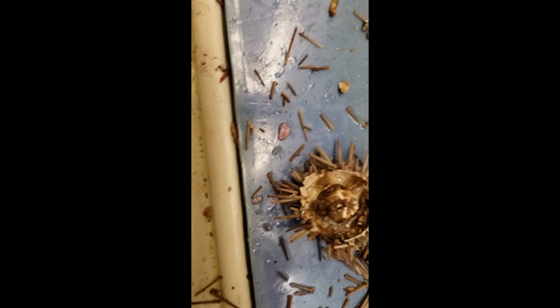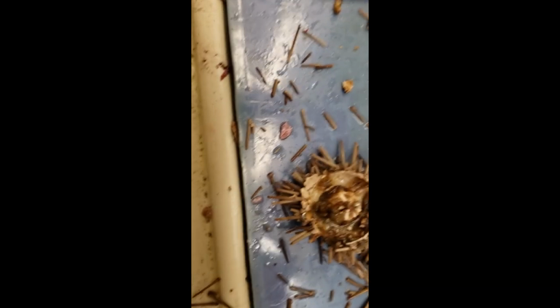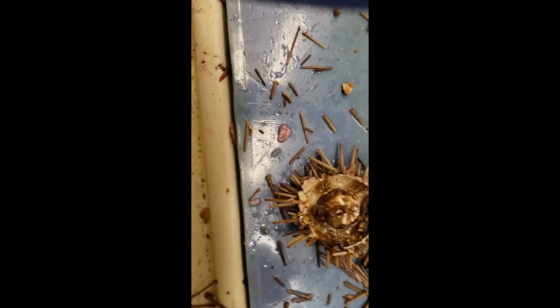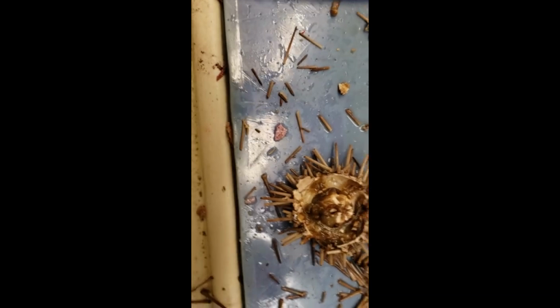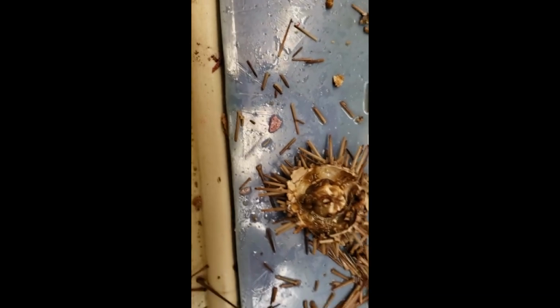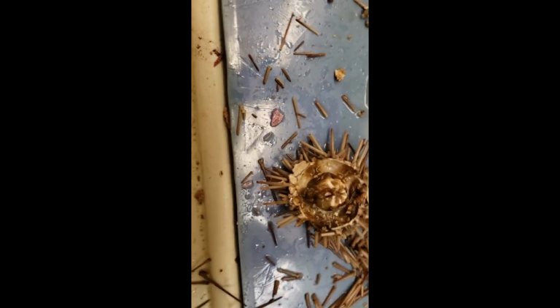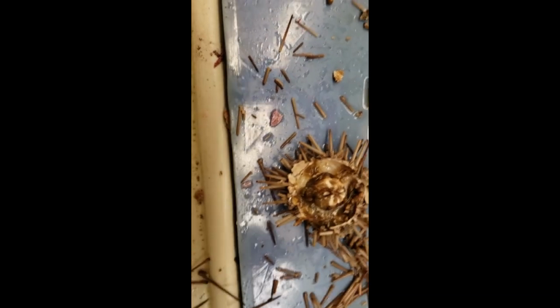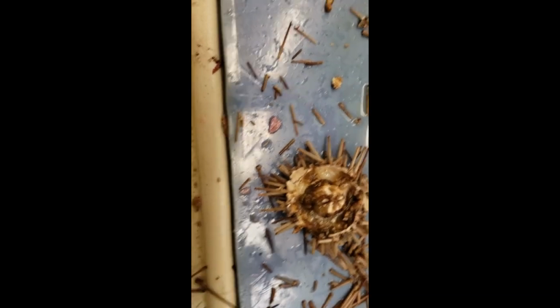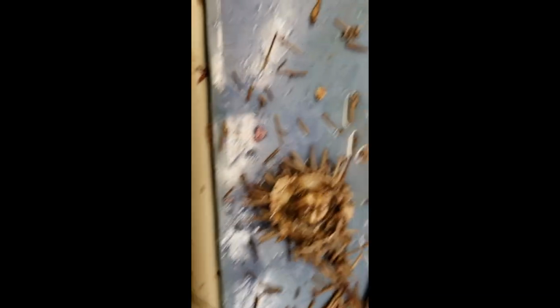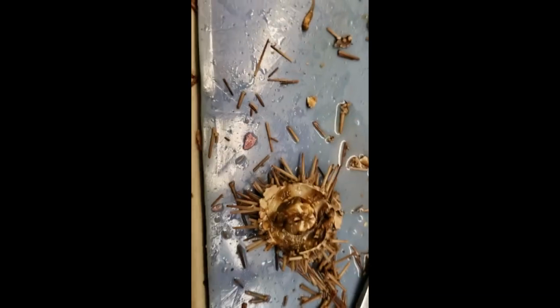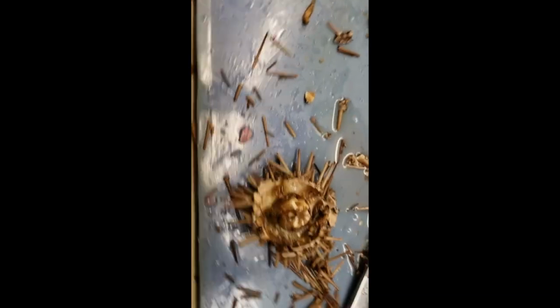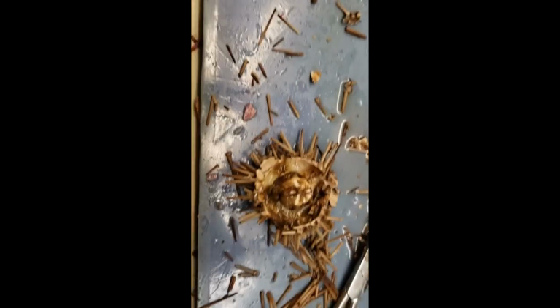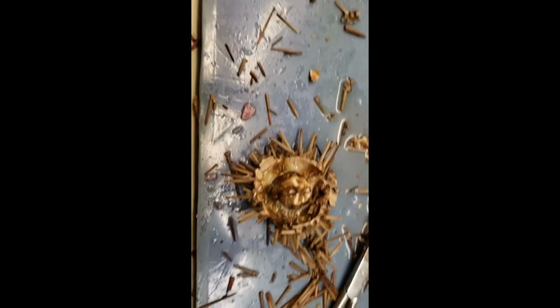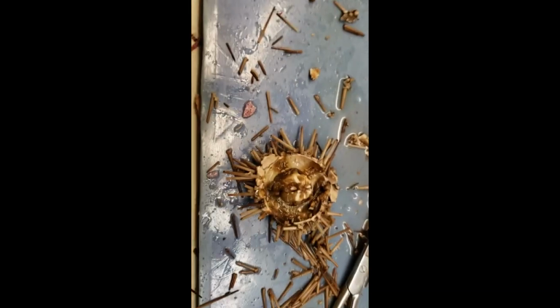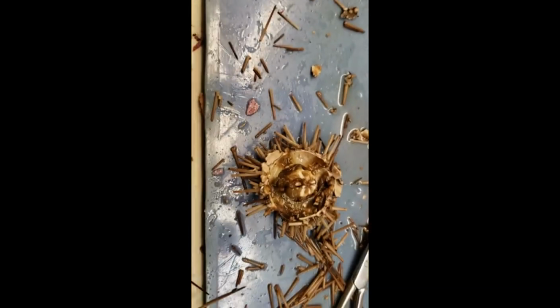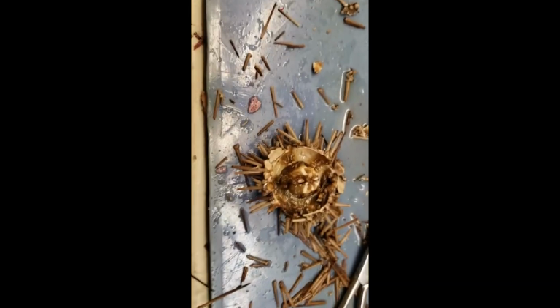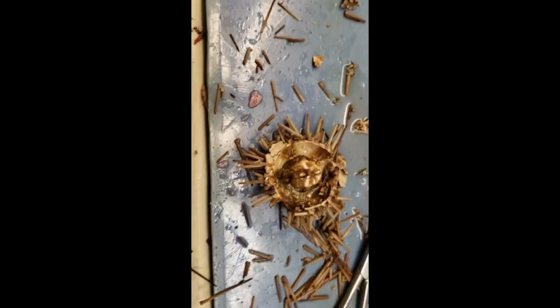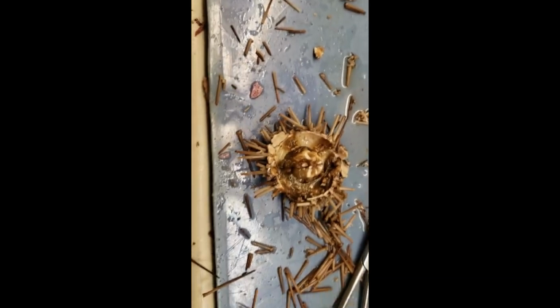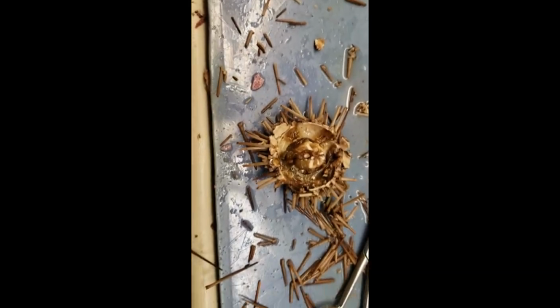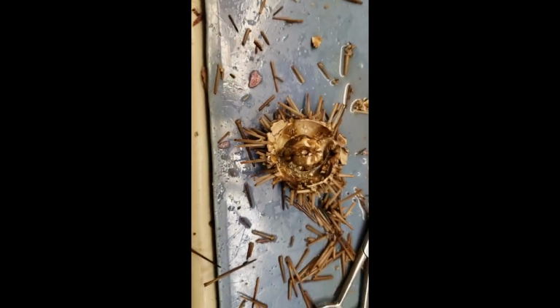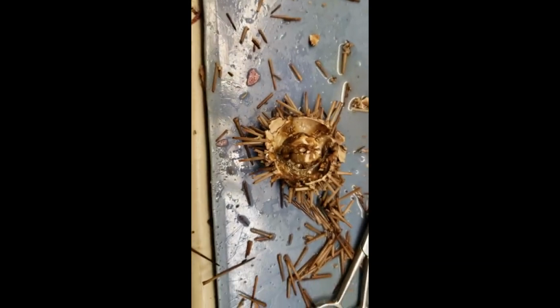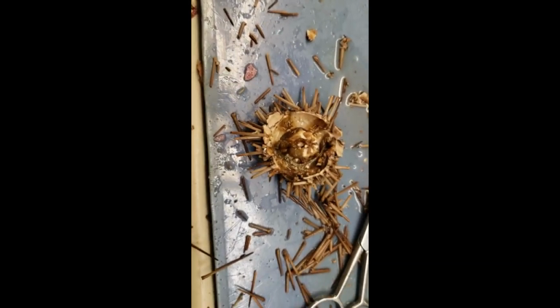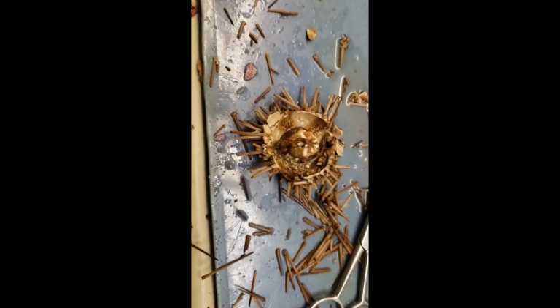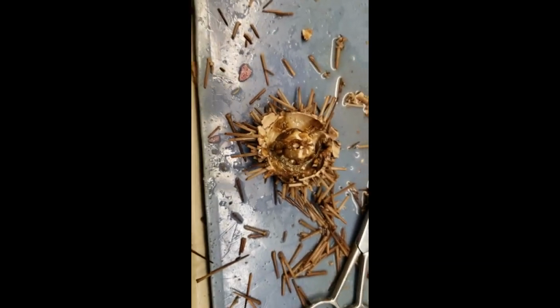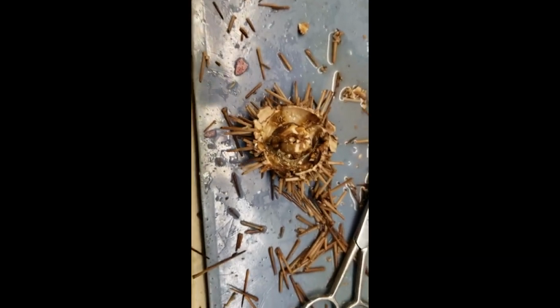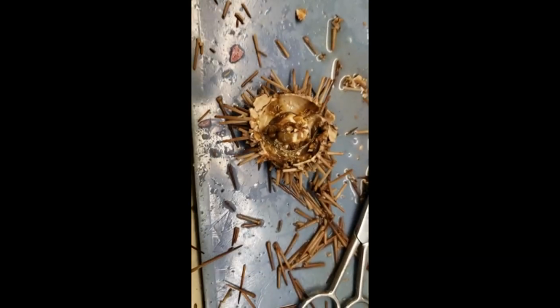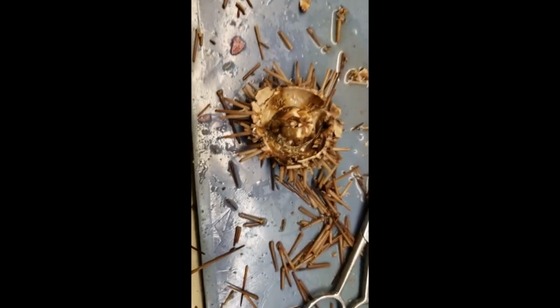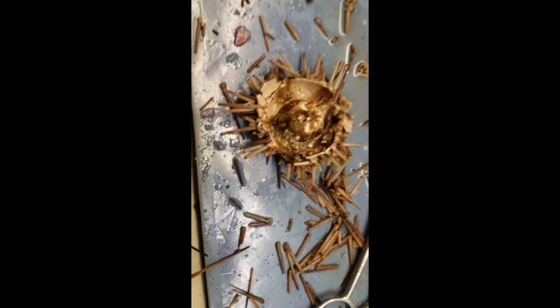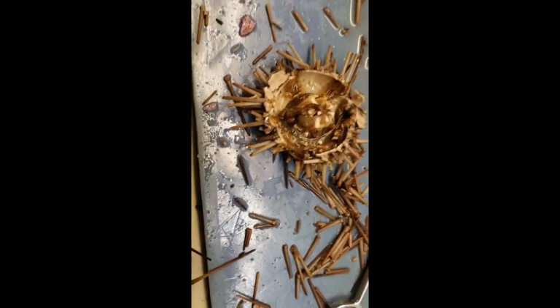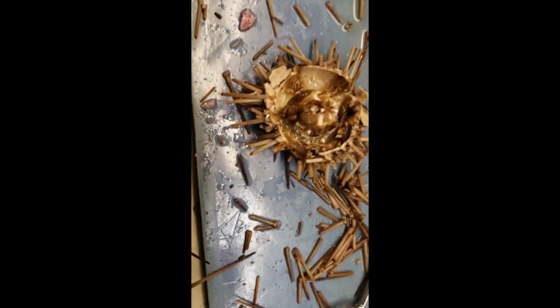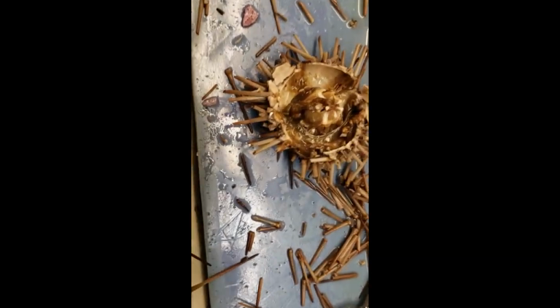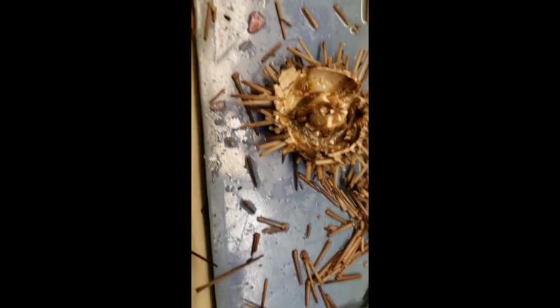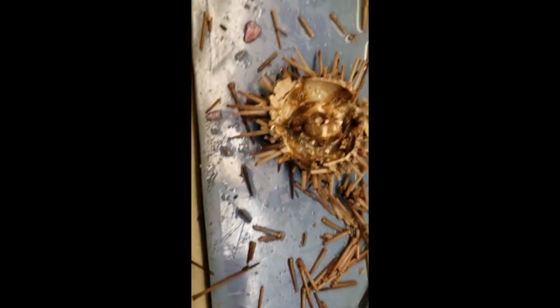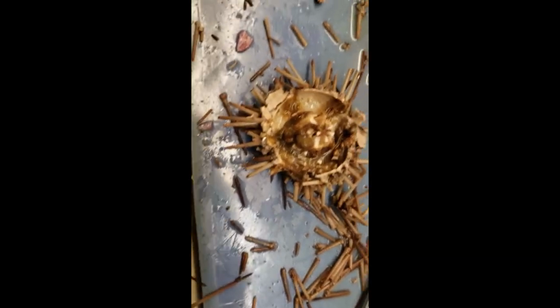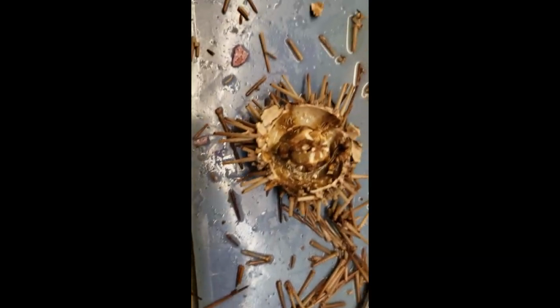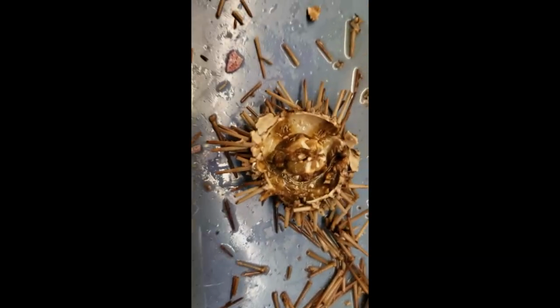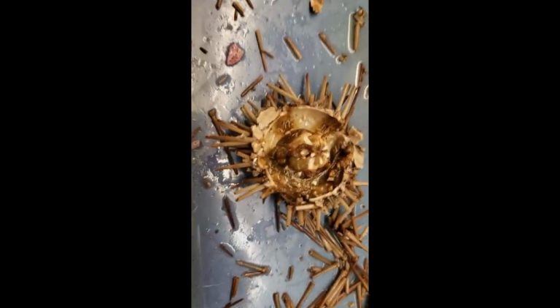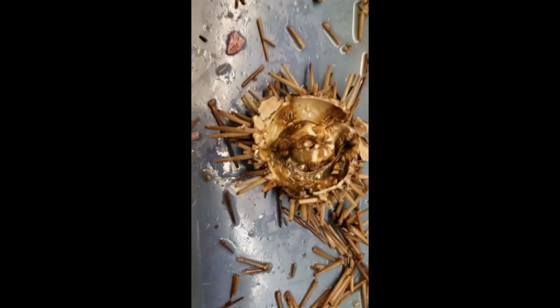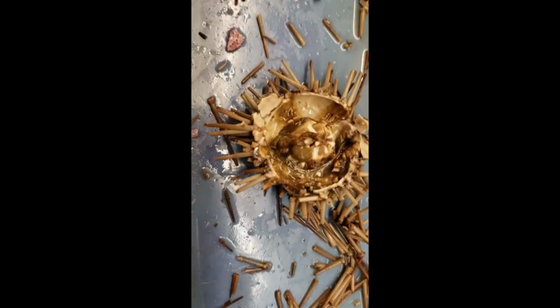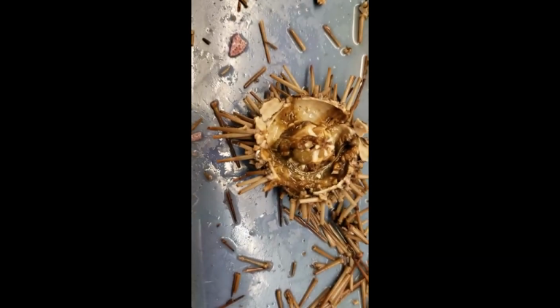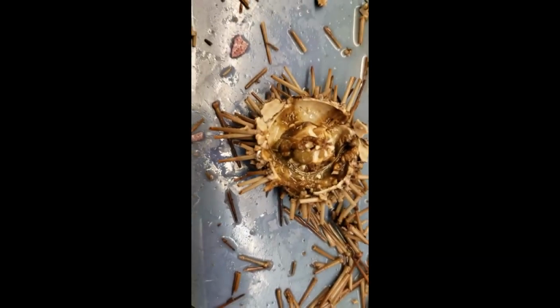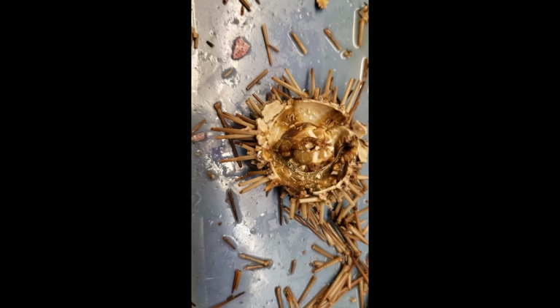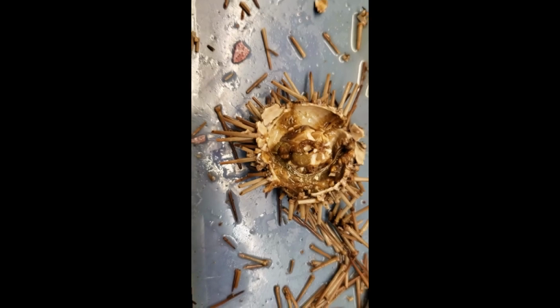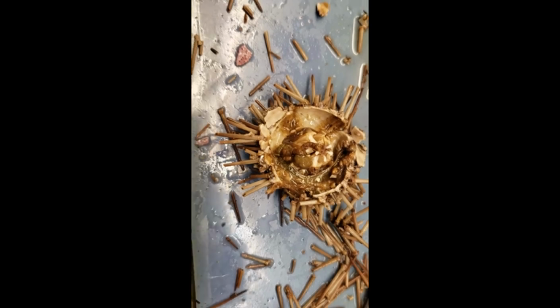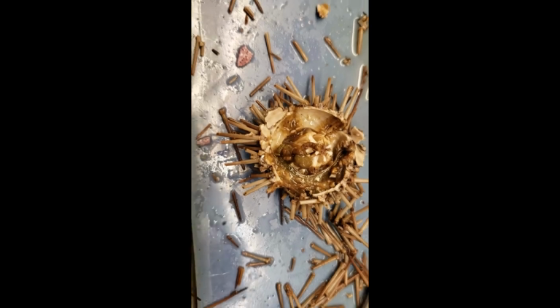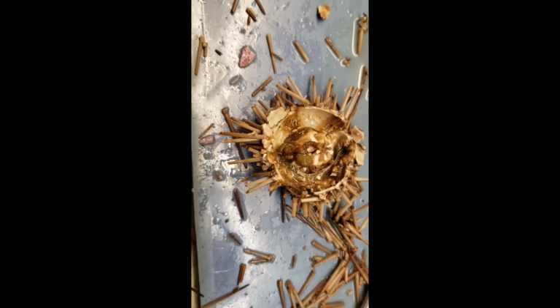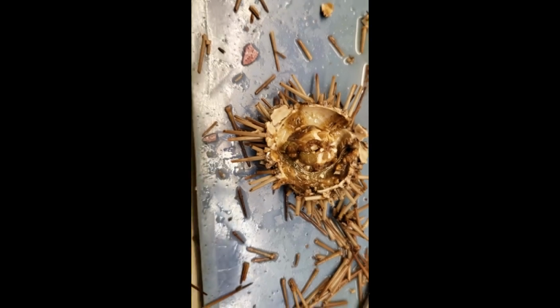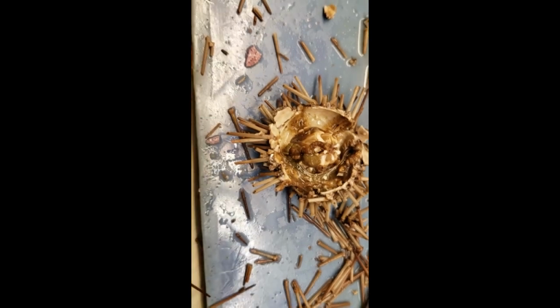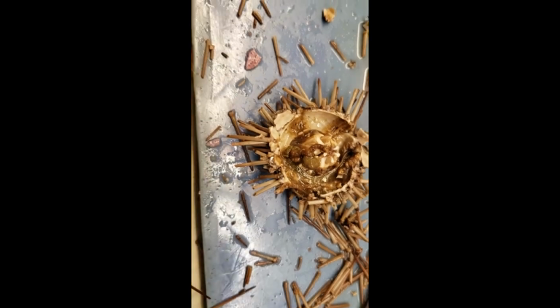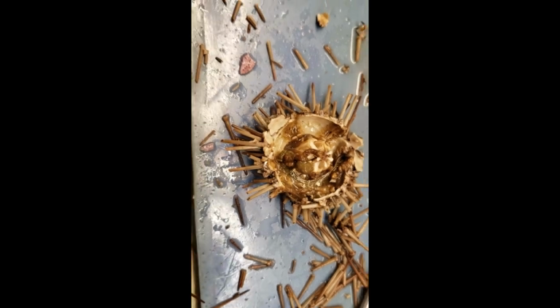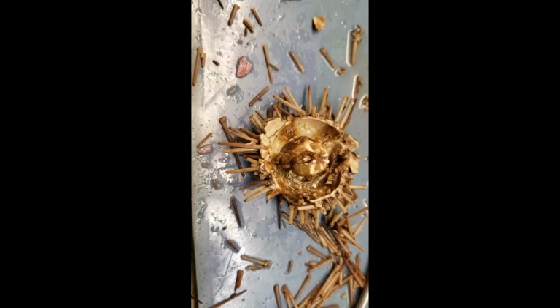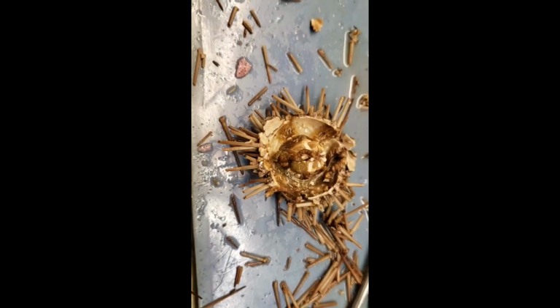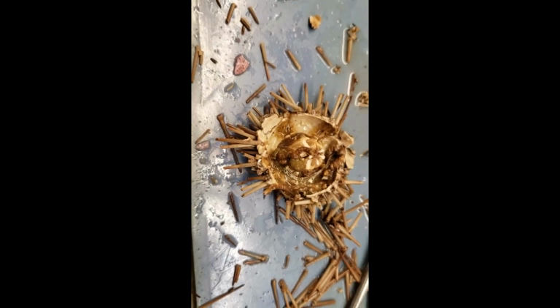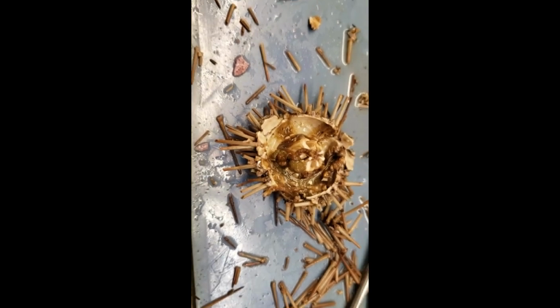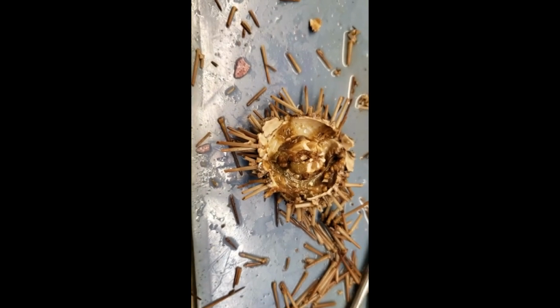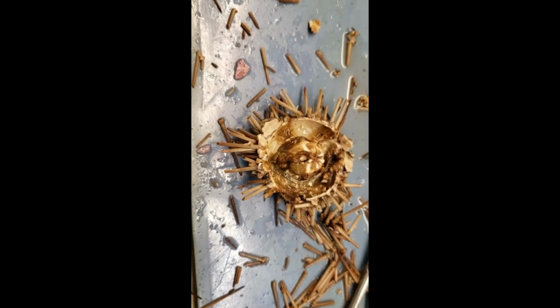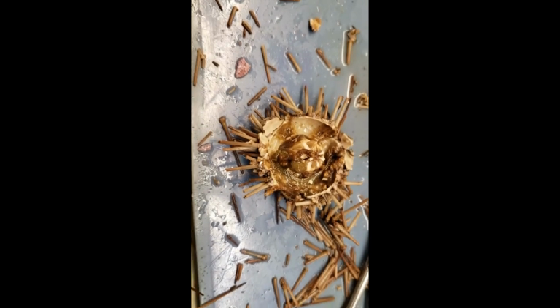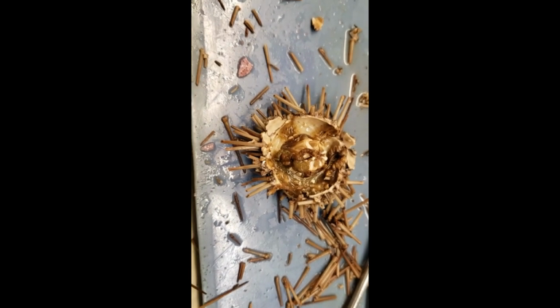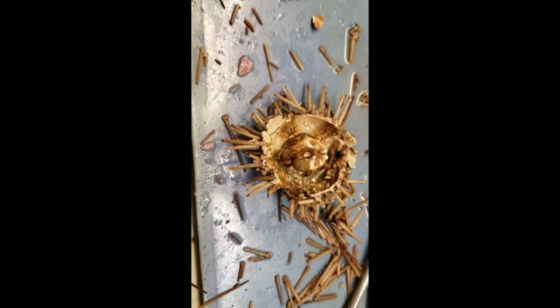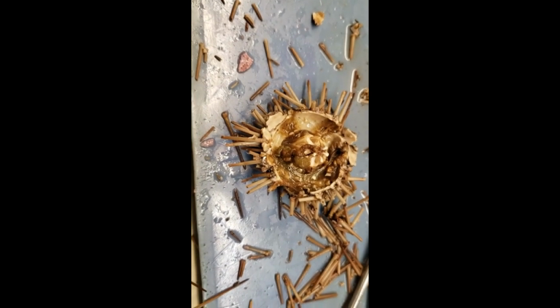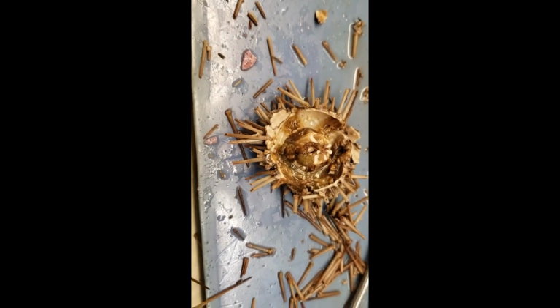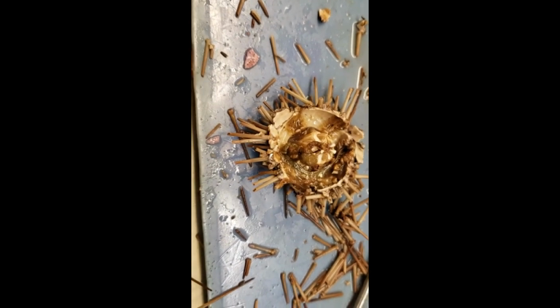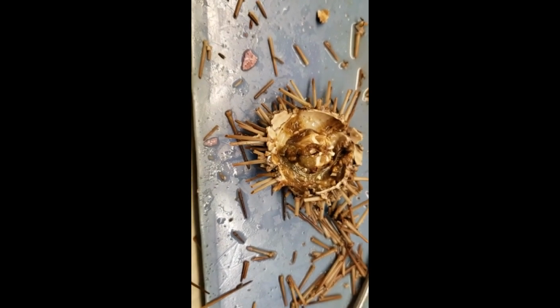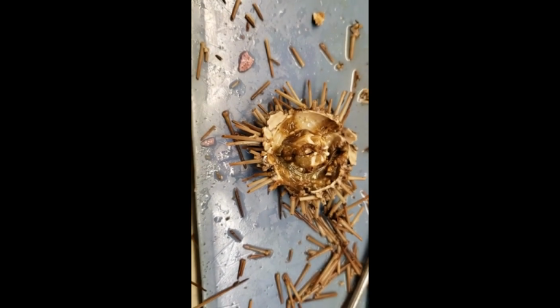All right, back at the urchin. This thing has really seen better days. You thought the starfish had it rough? My goodness.